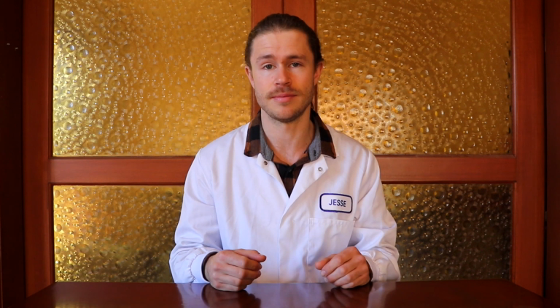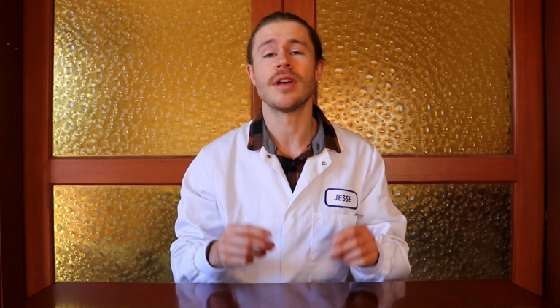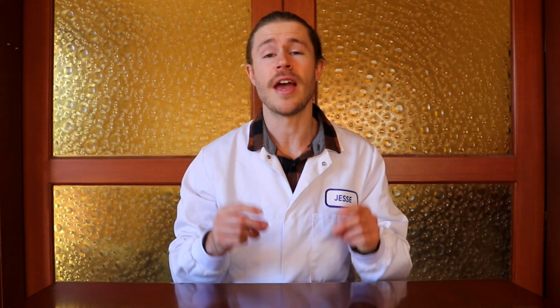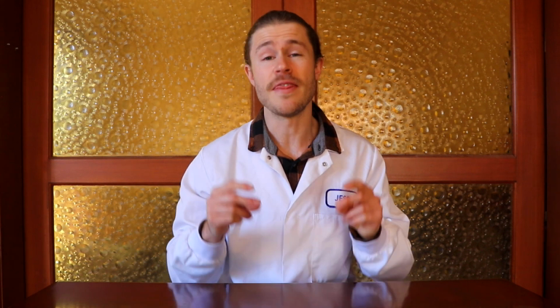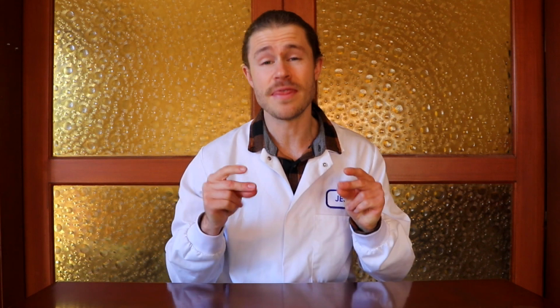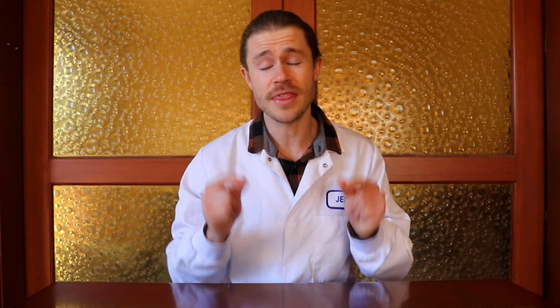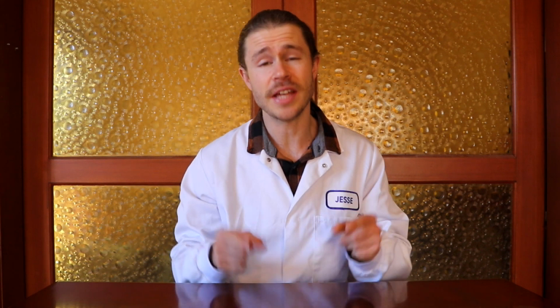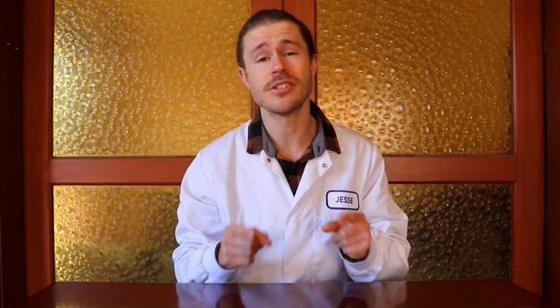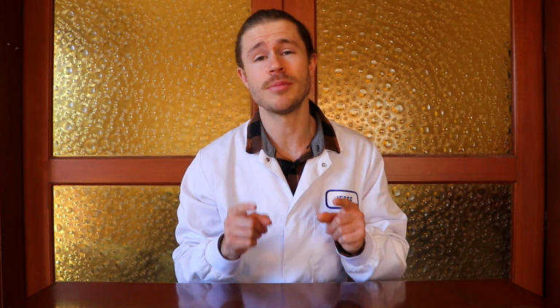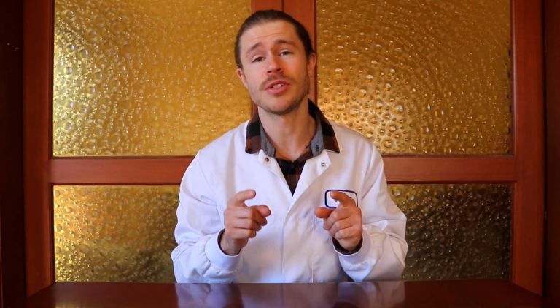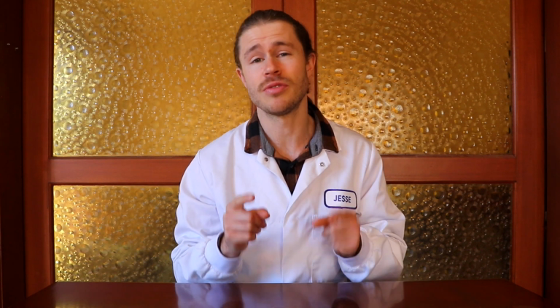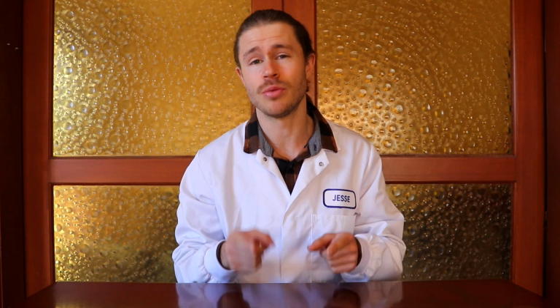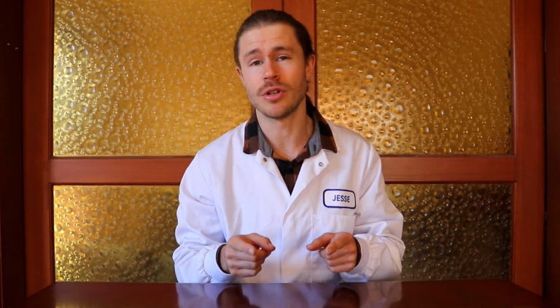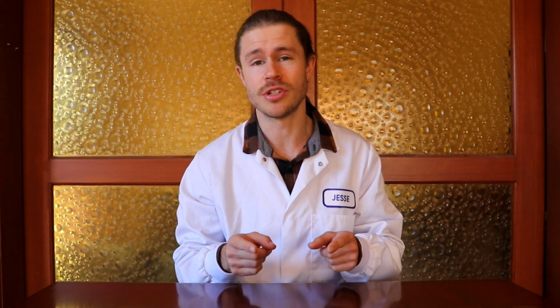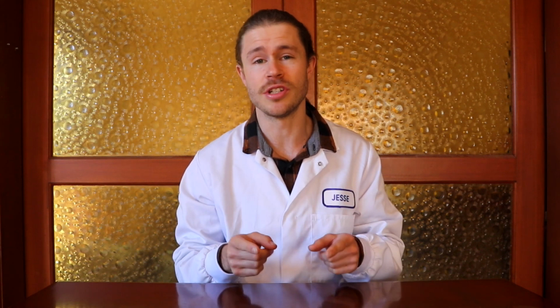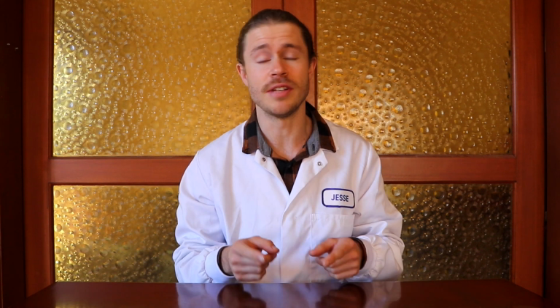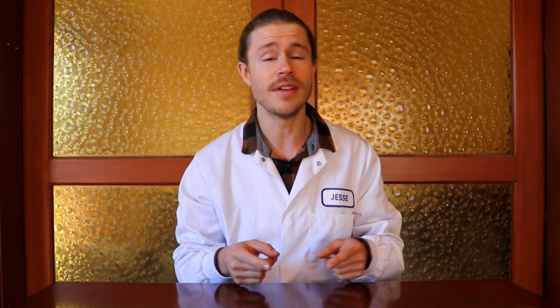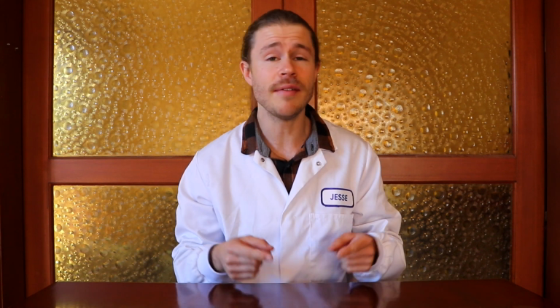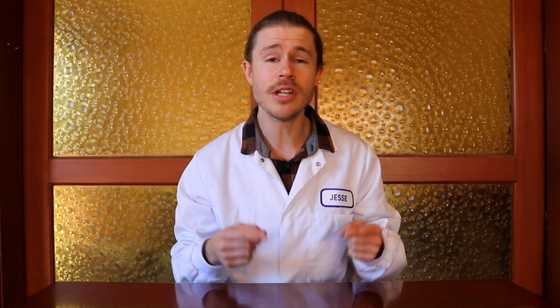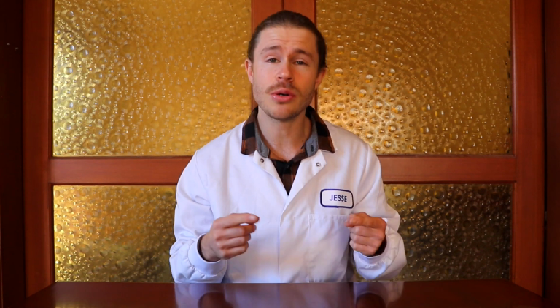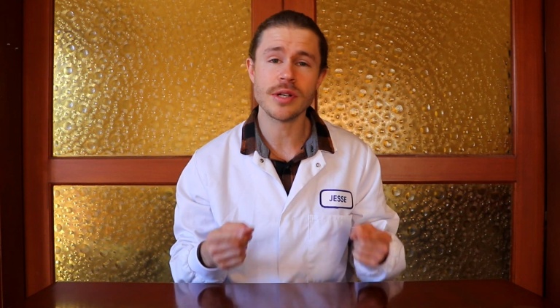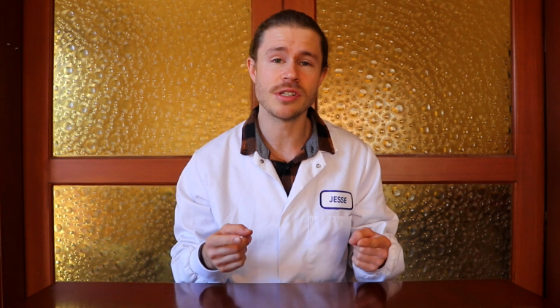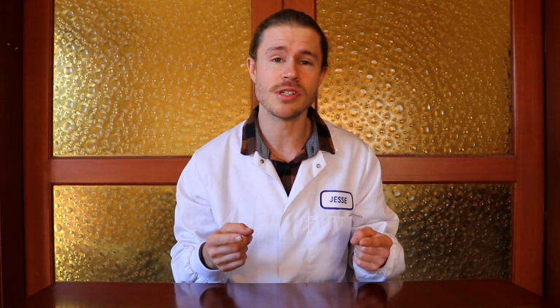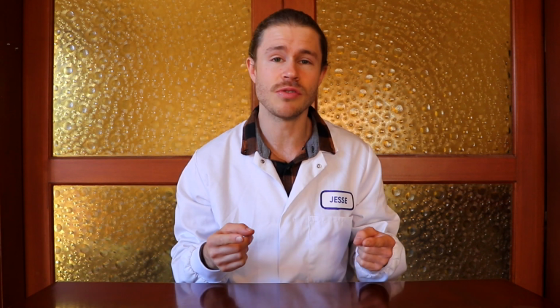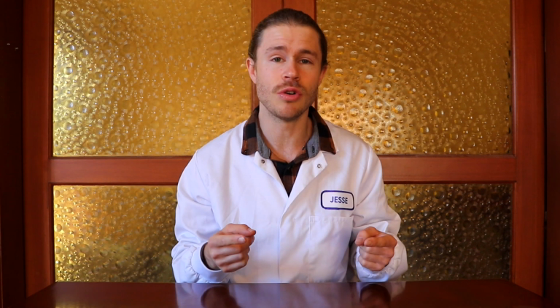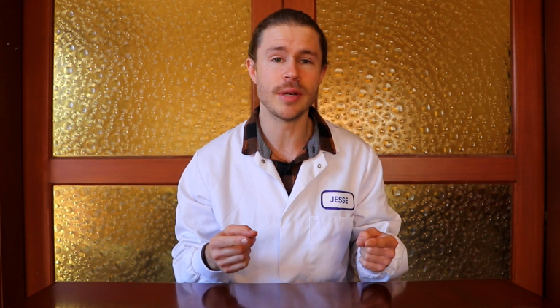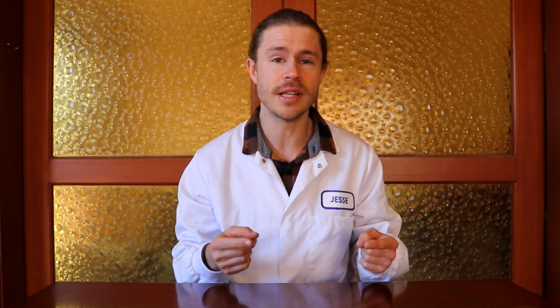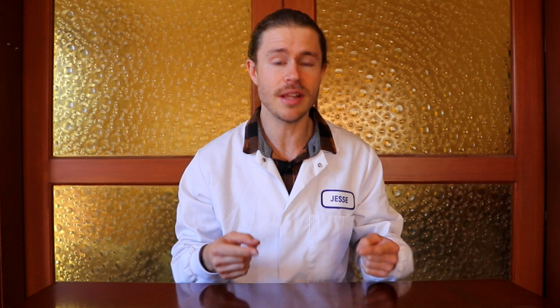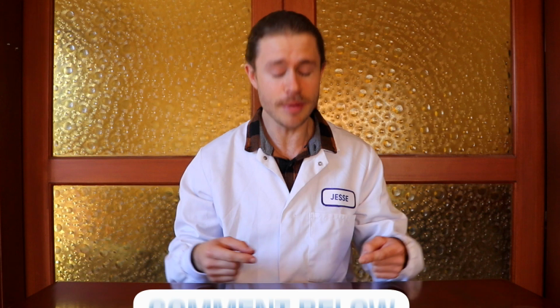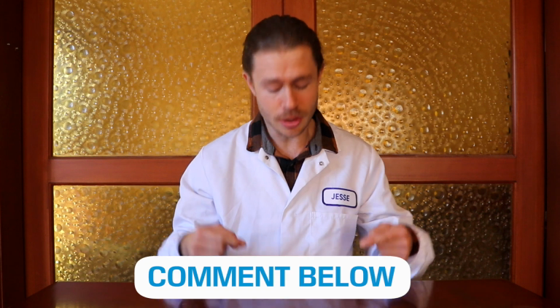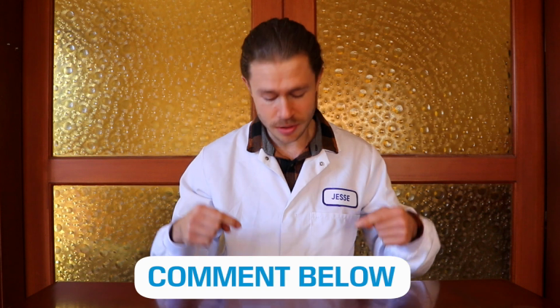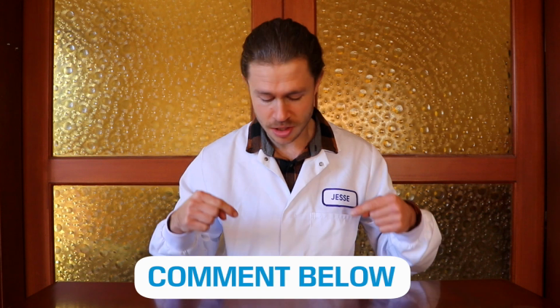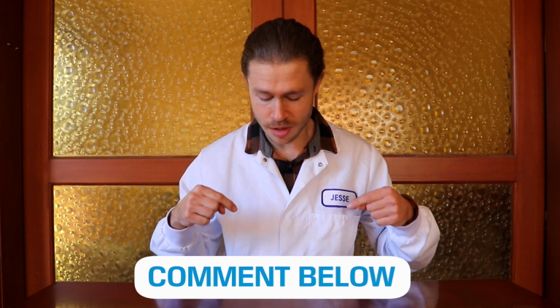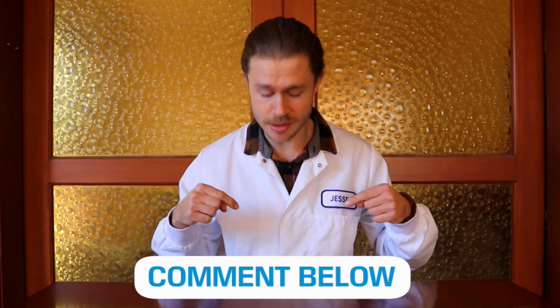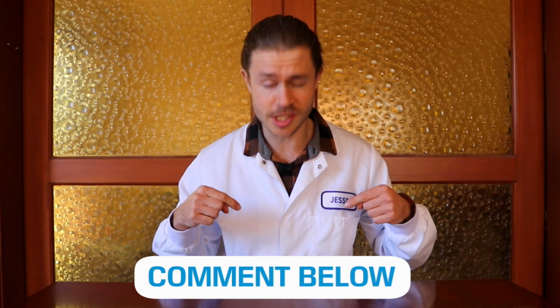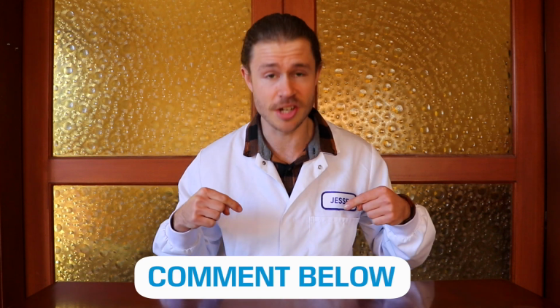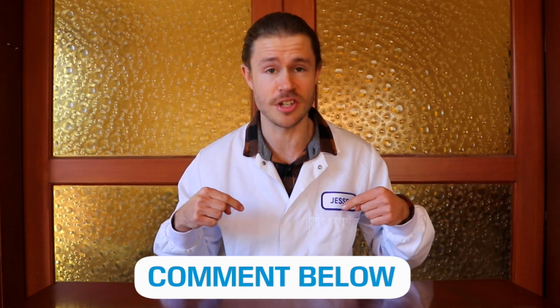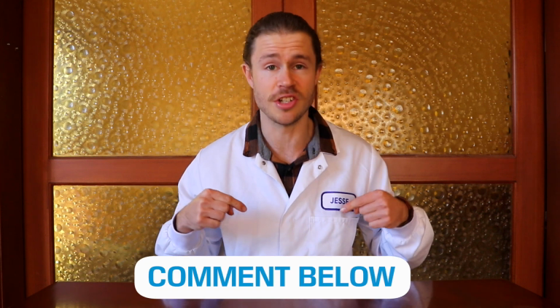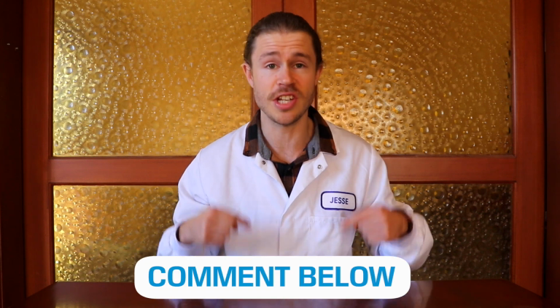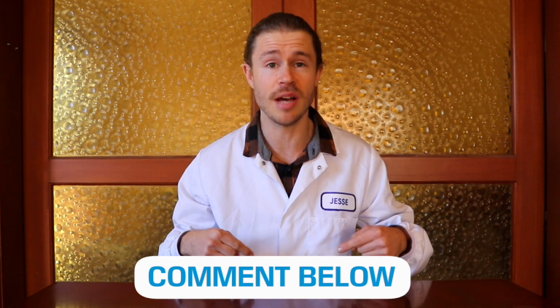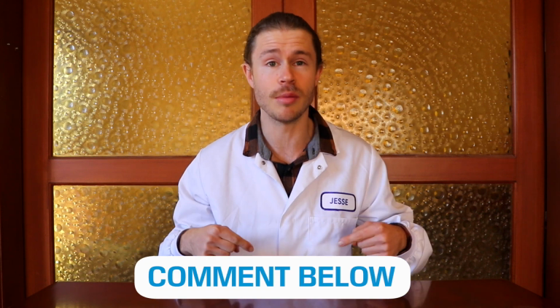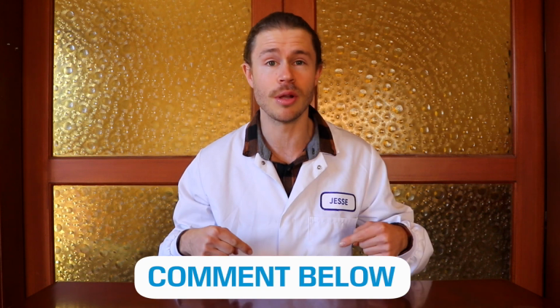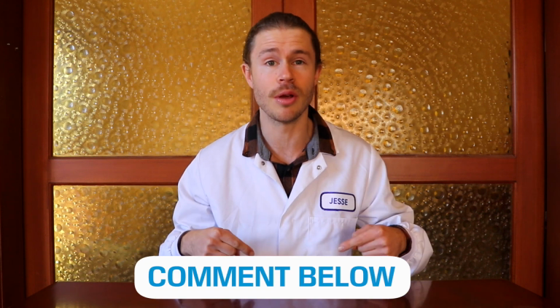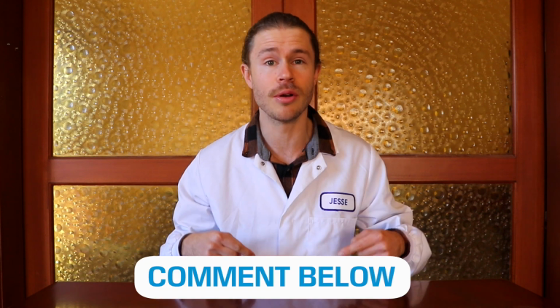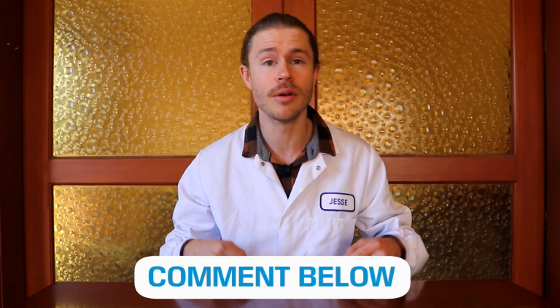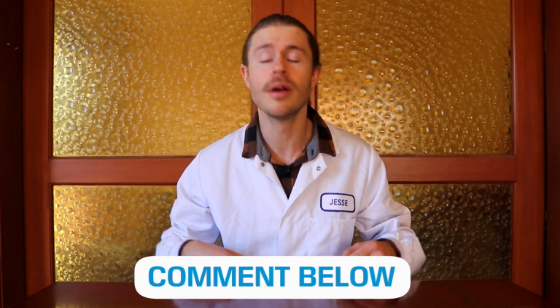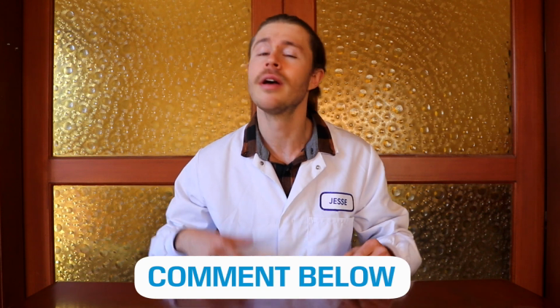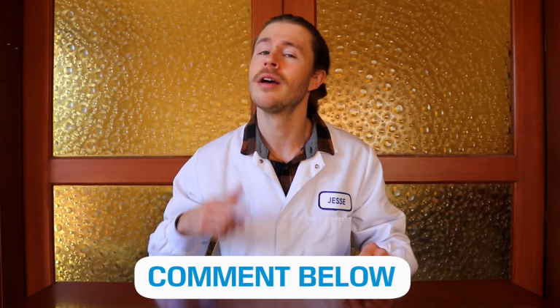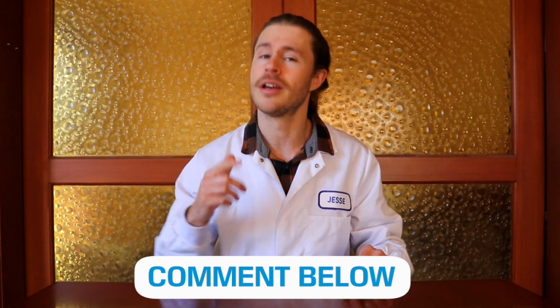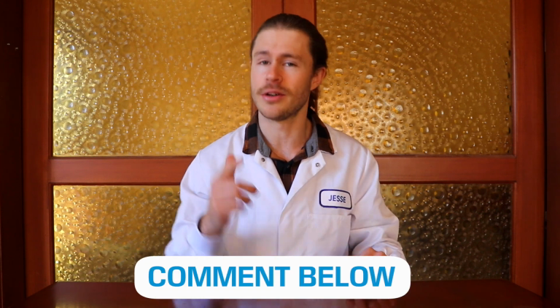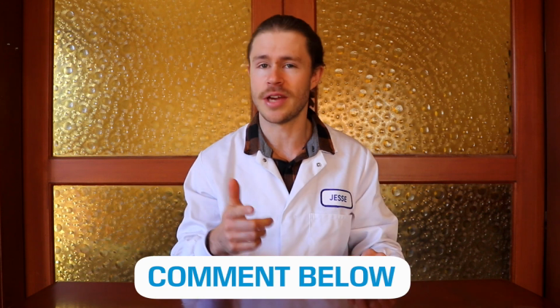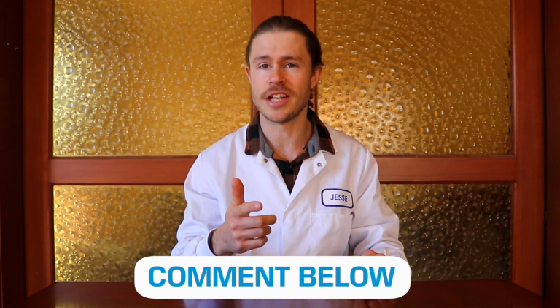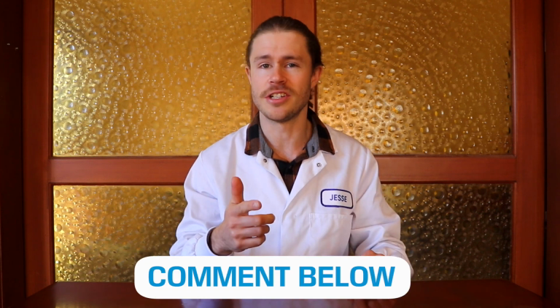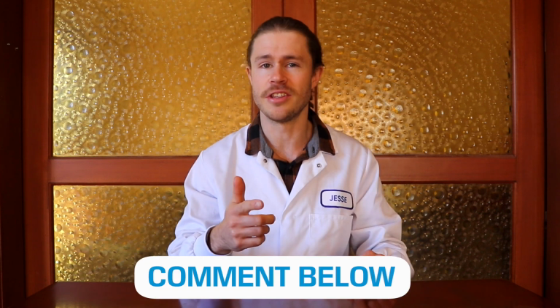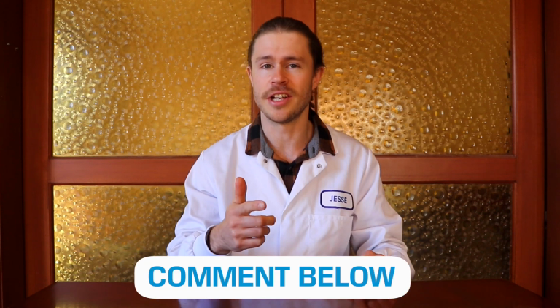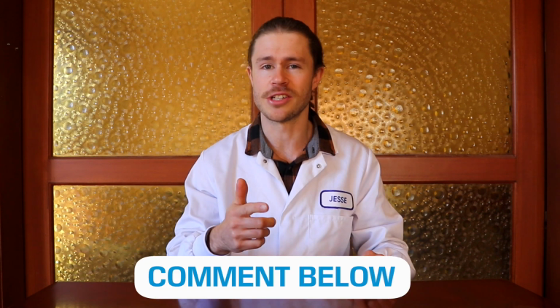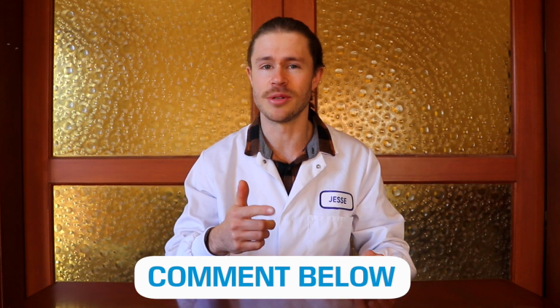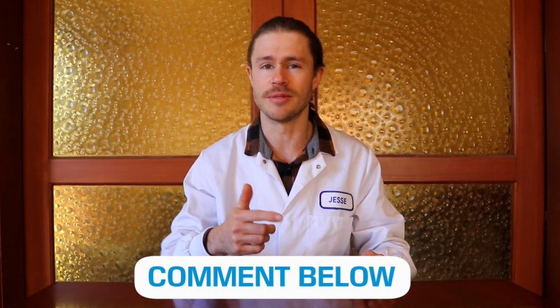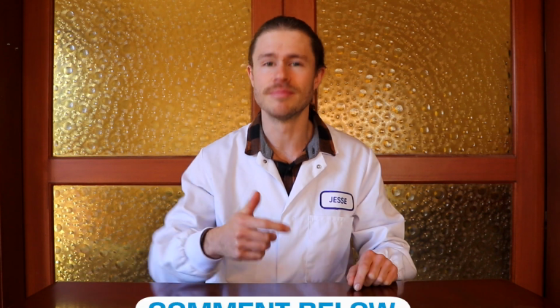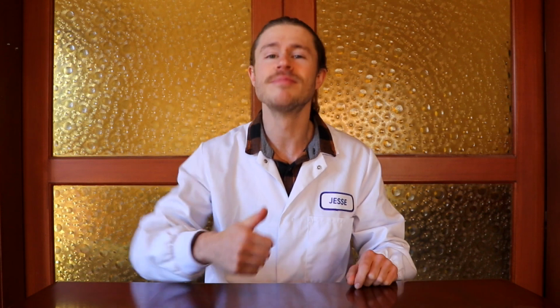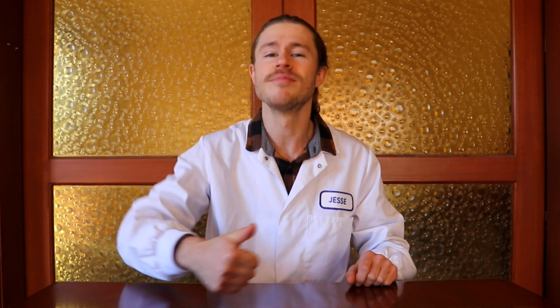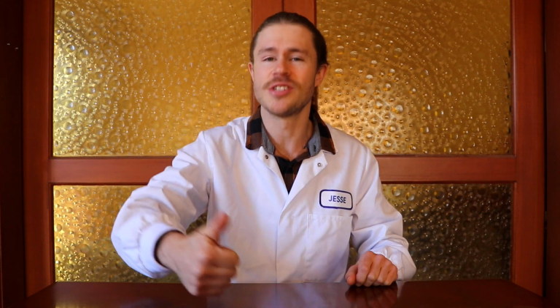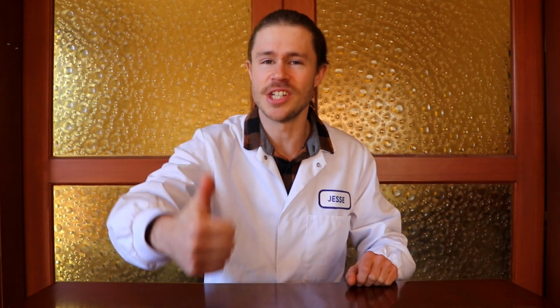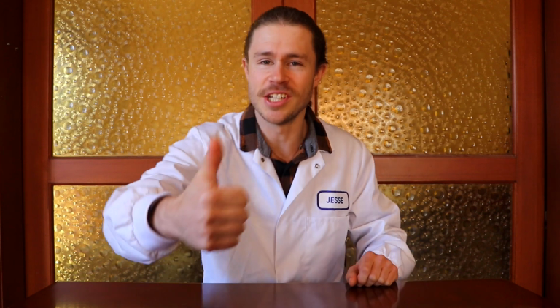Thanks so much for watching. If you have any questions for me, let me know in the comment section down below, and I'll catch you in the next one. Cheers!